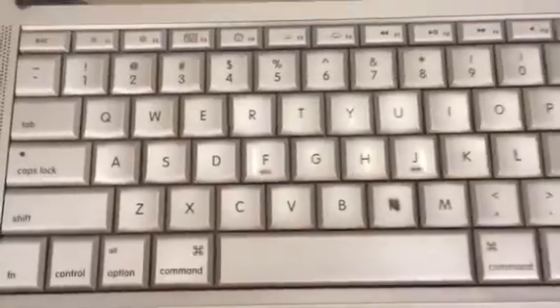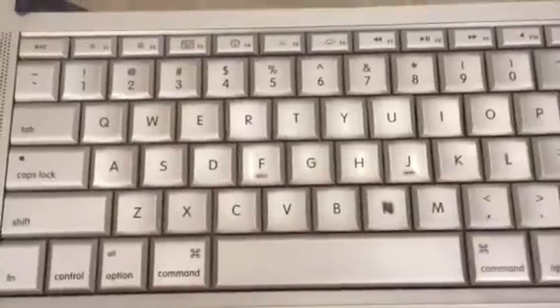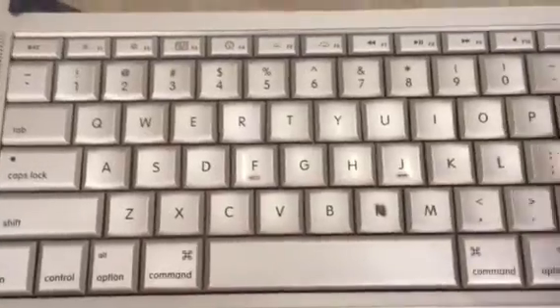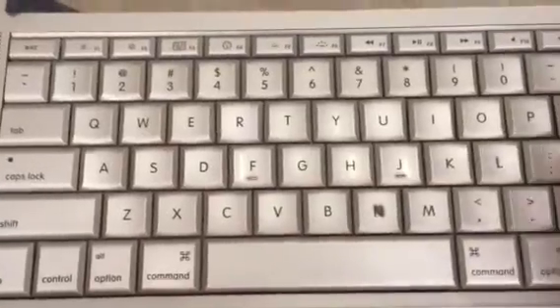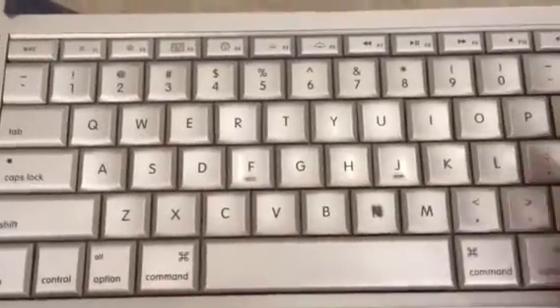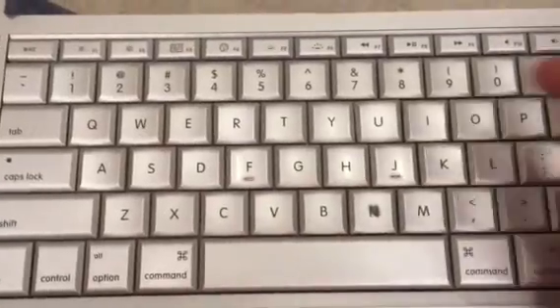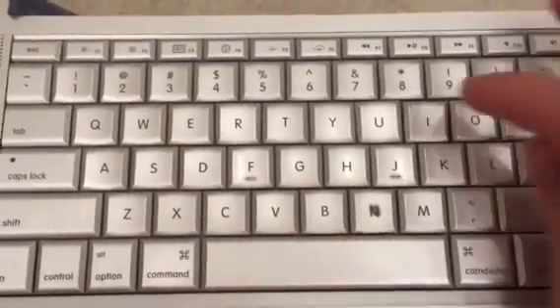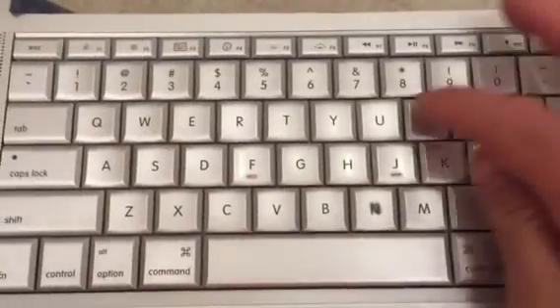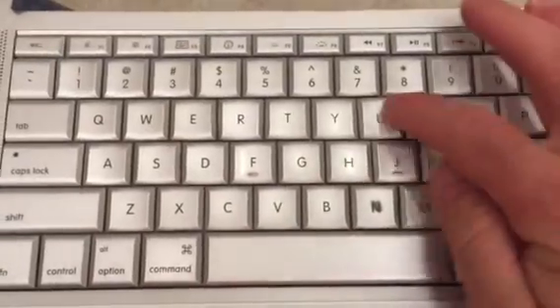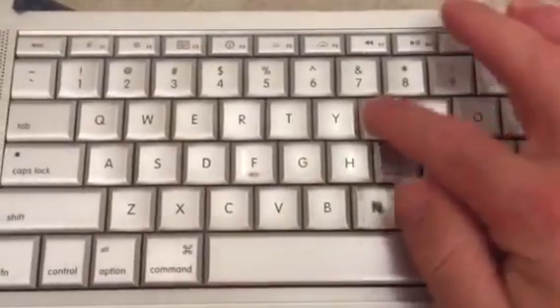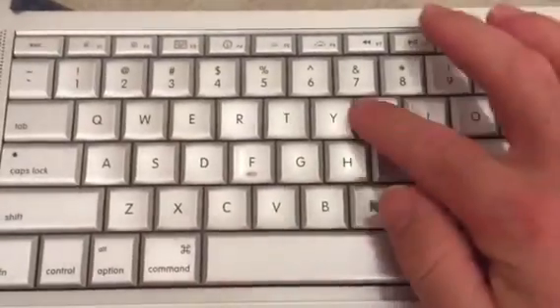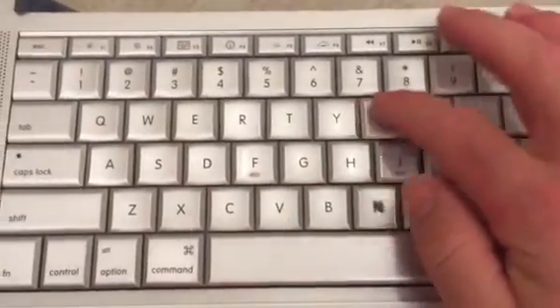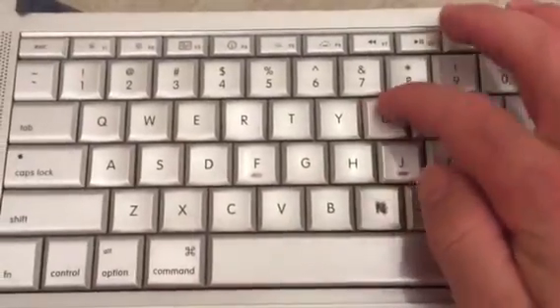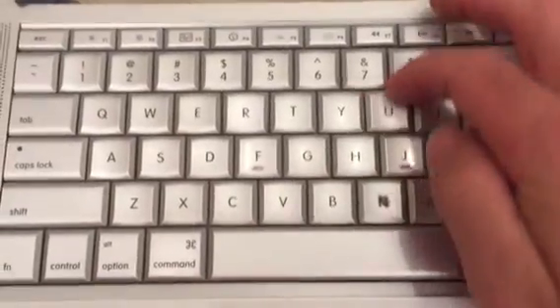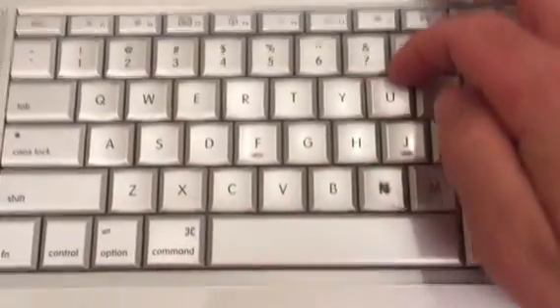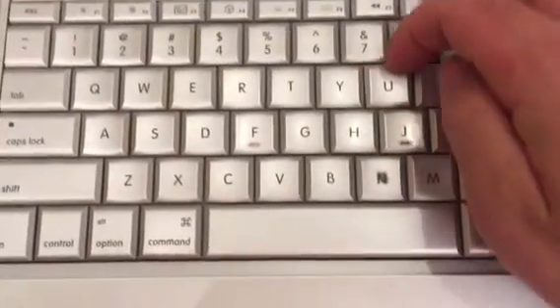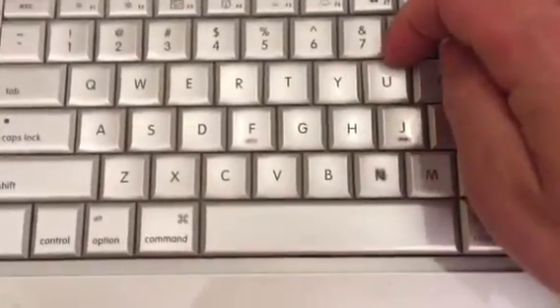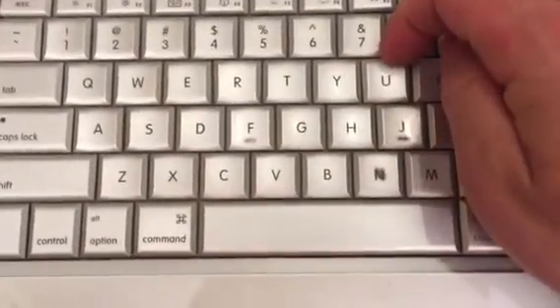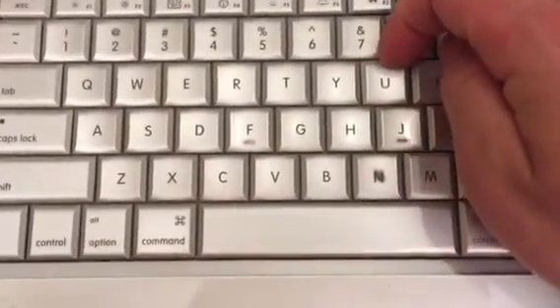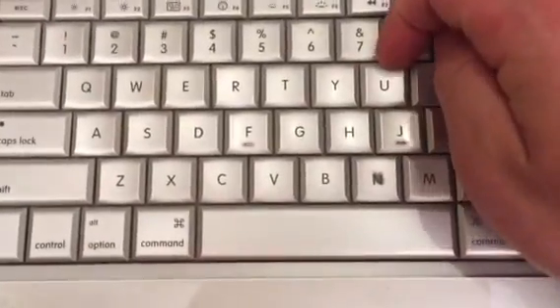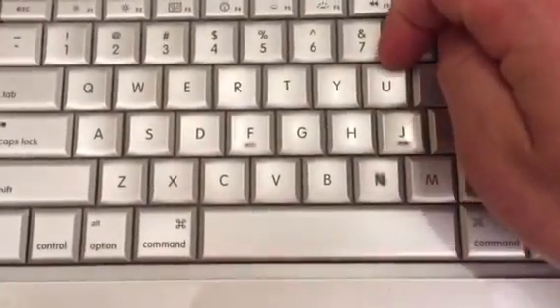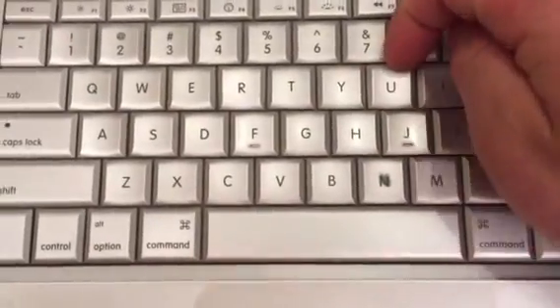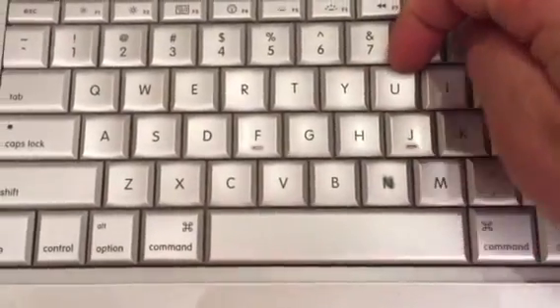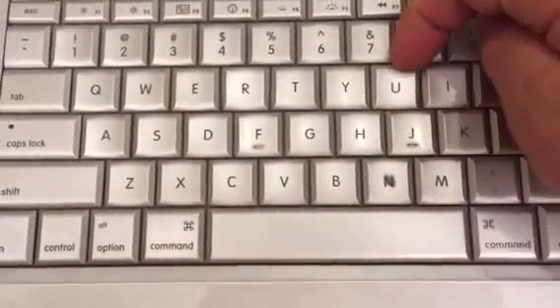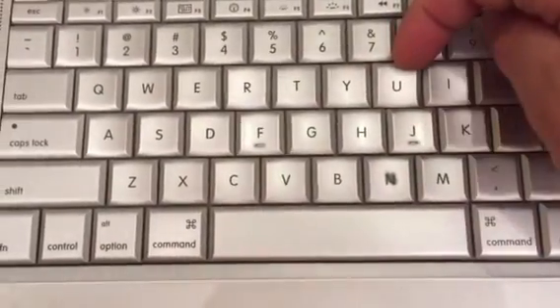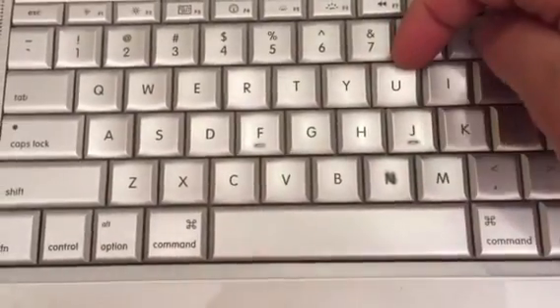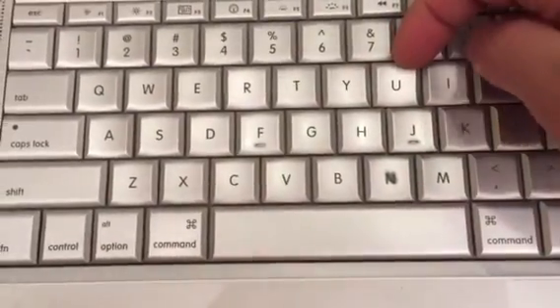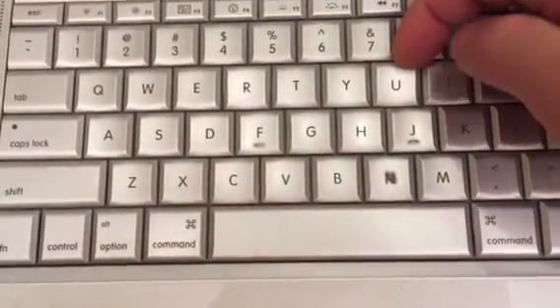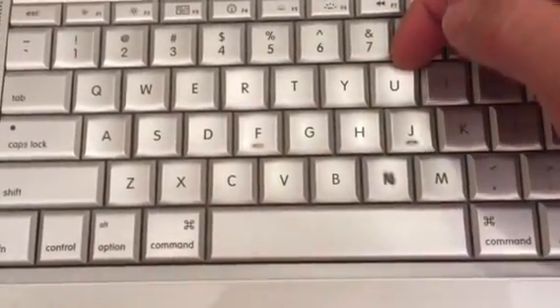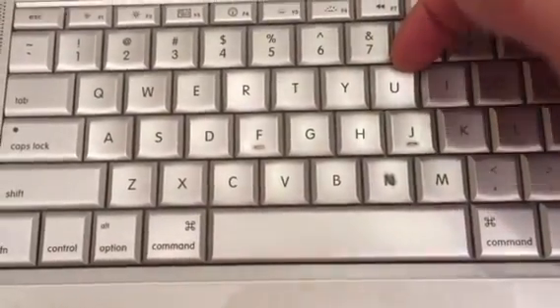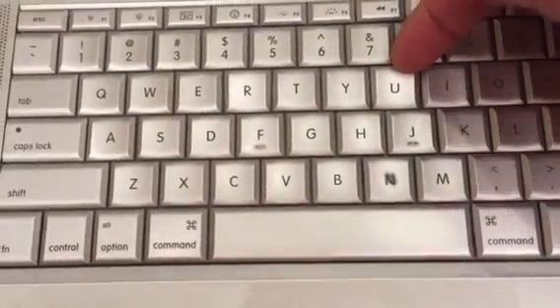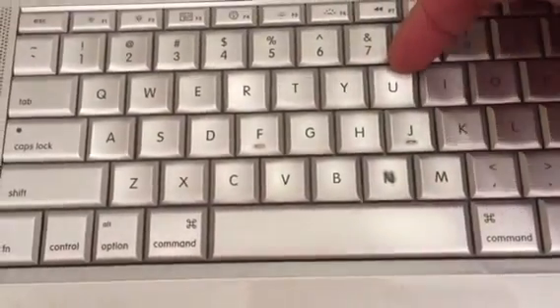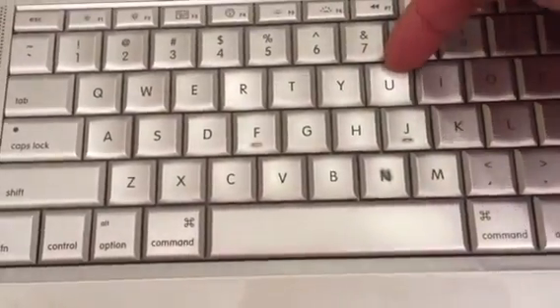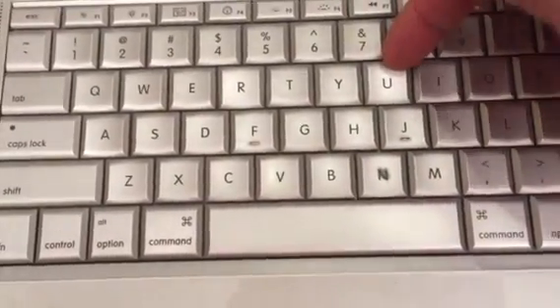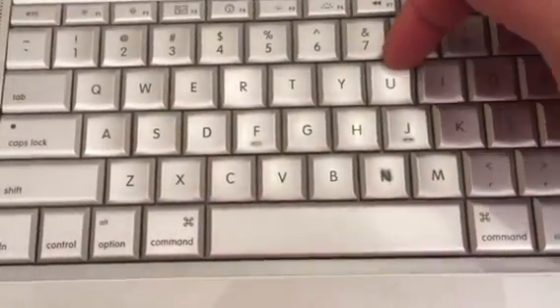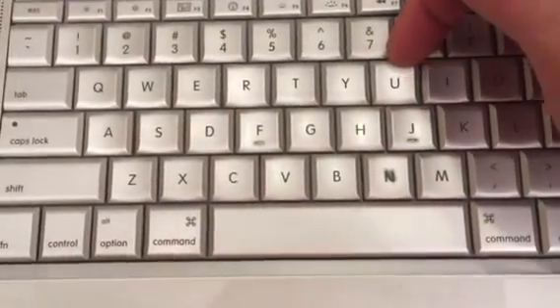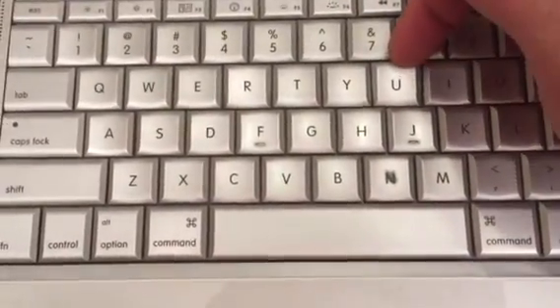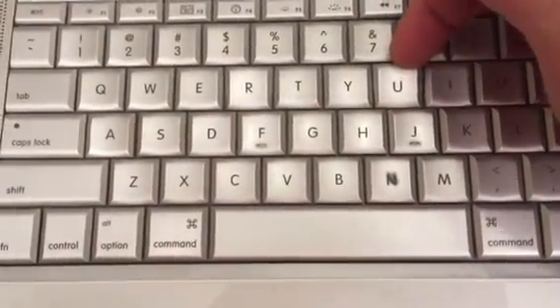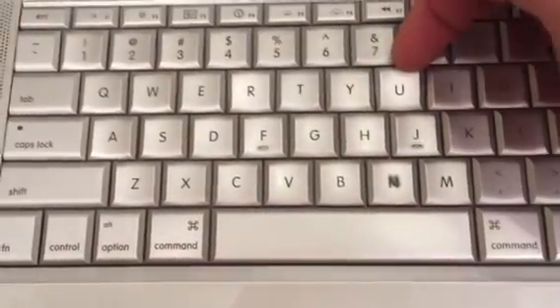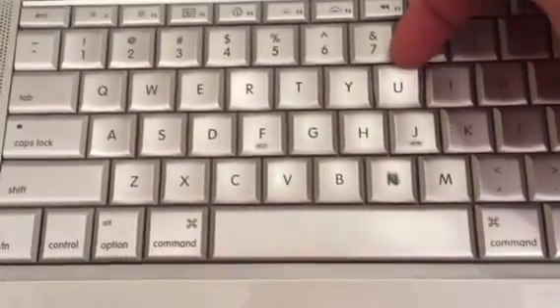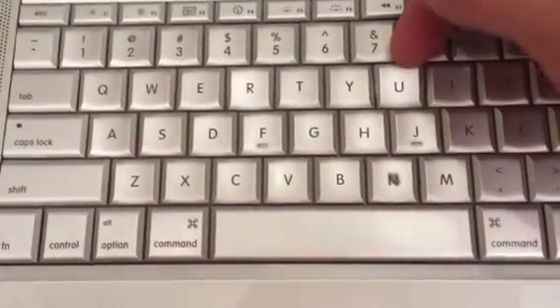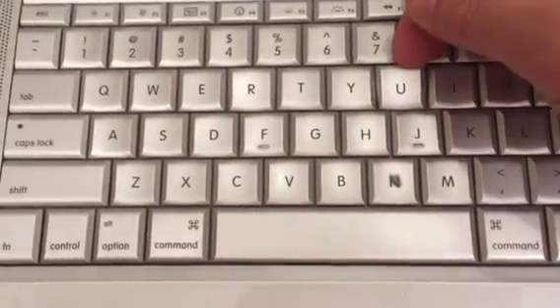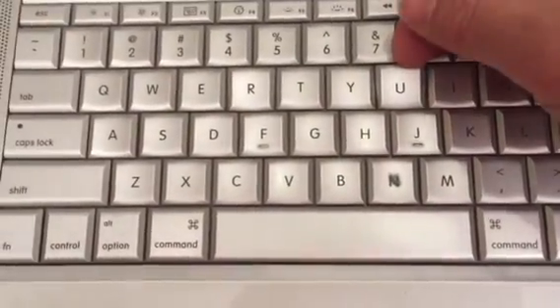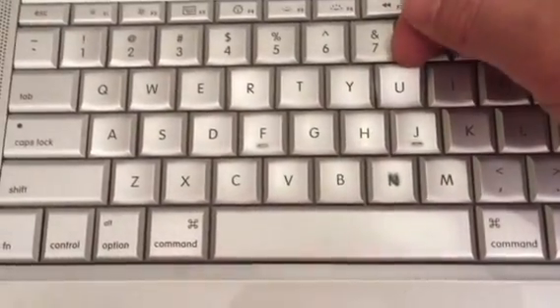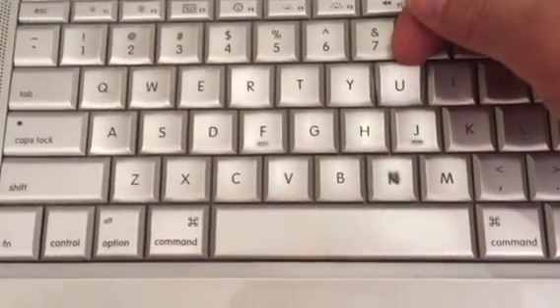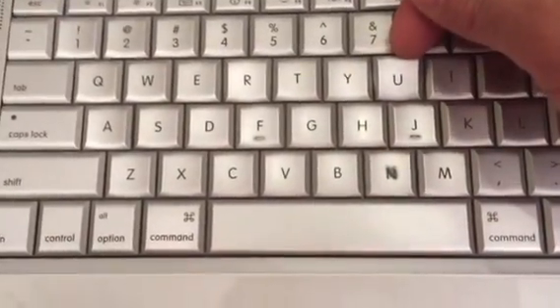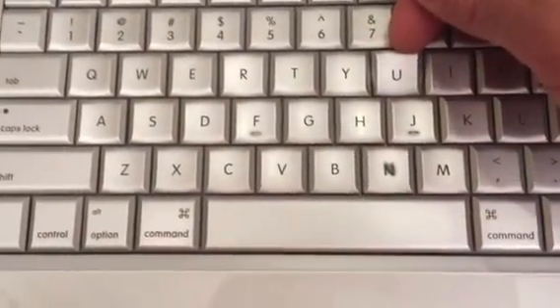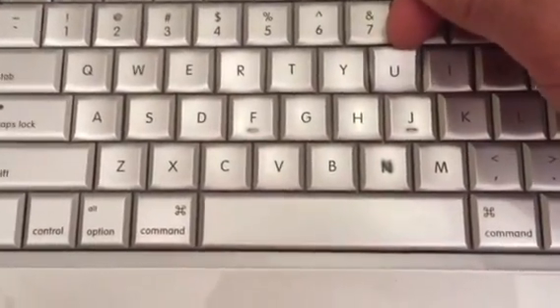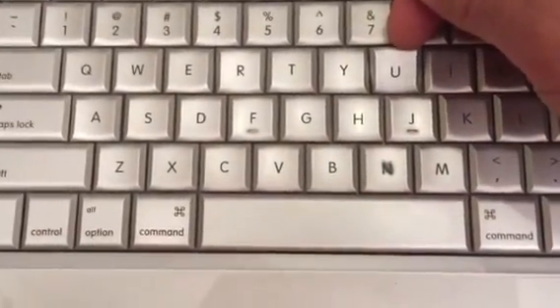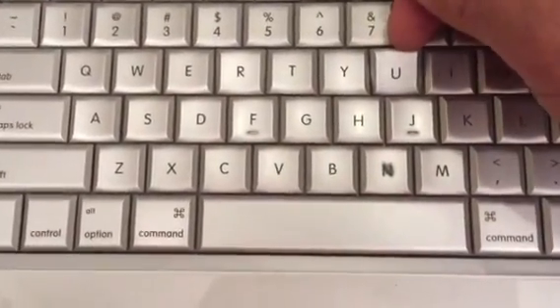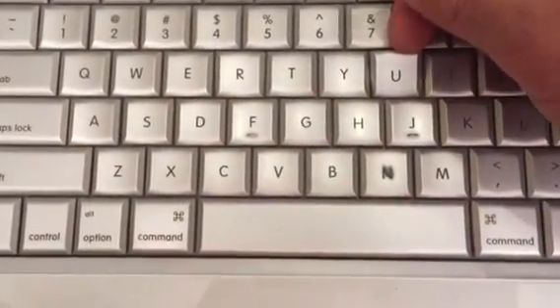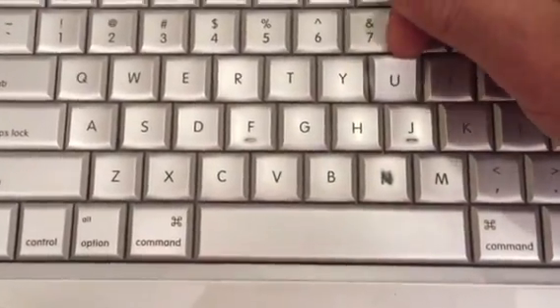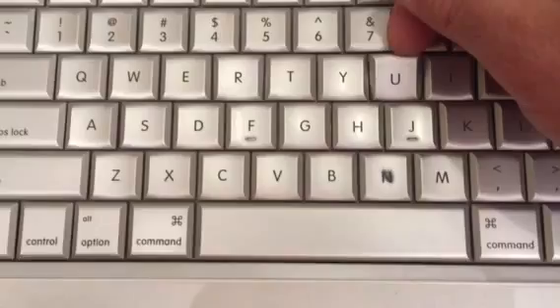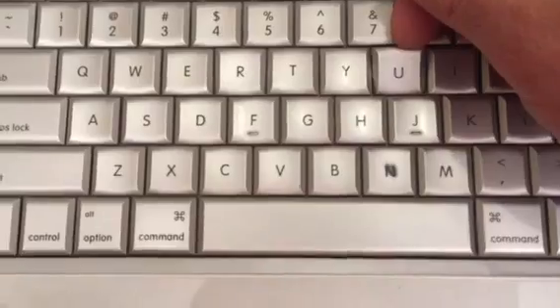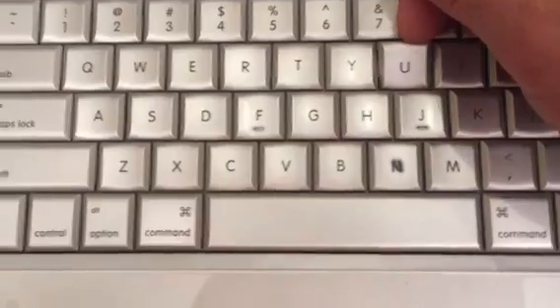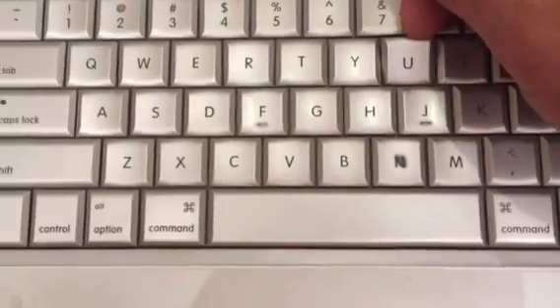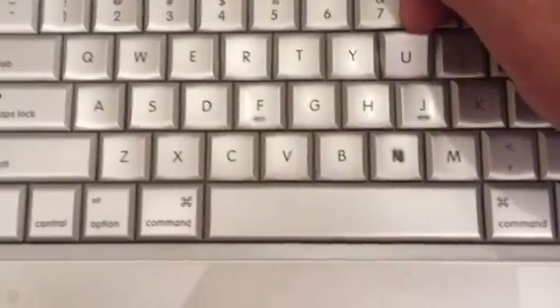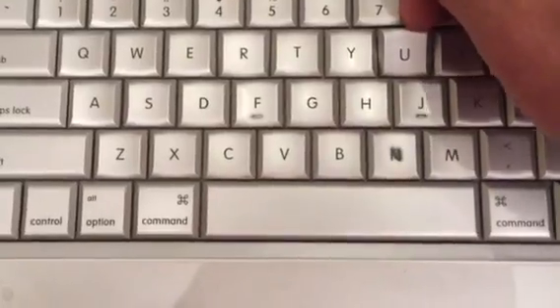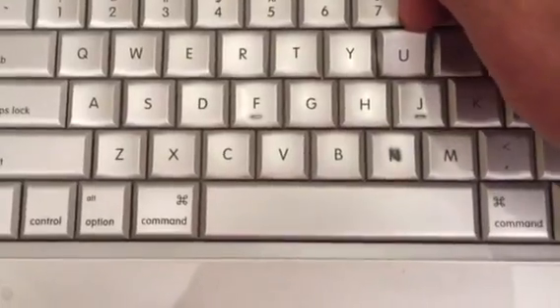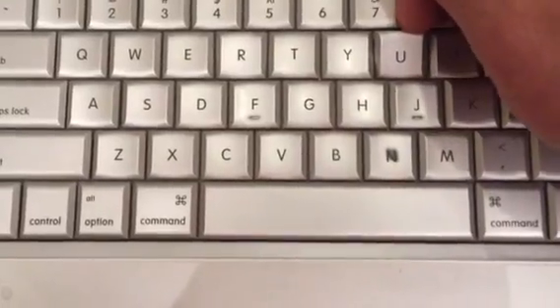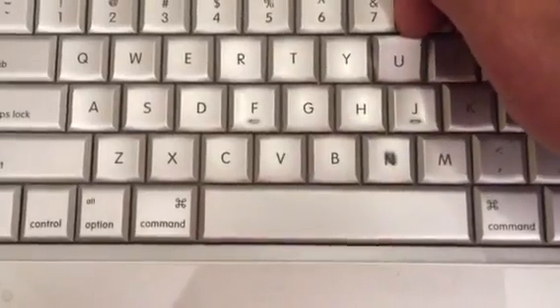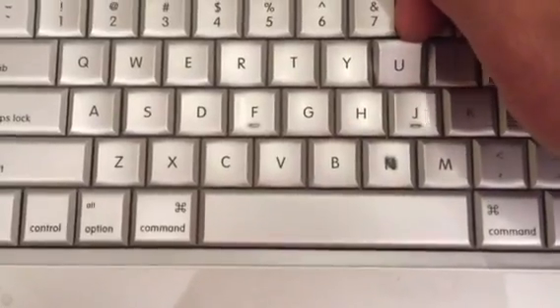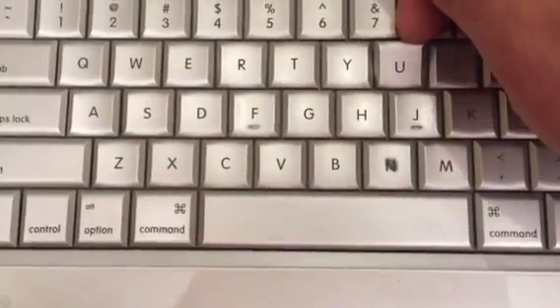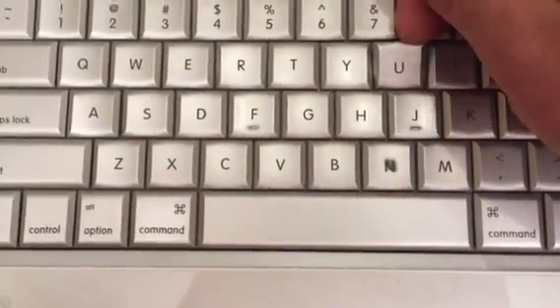This is a keyboard off of a 2008 MacBook Pro and I just wanted to show you how the keys are made, how the keyboard is made.